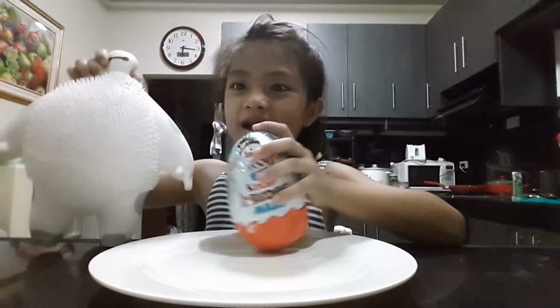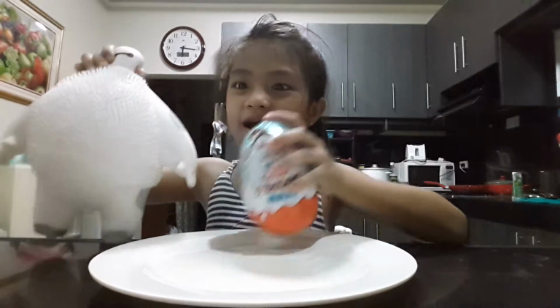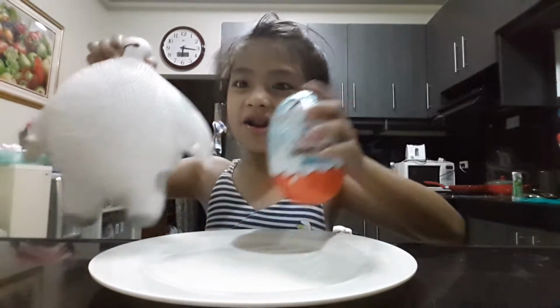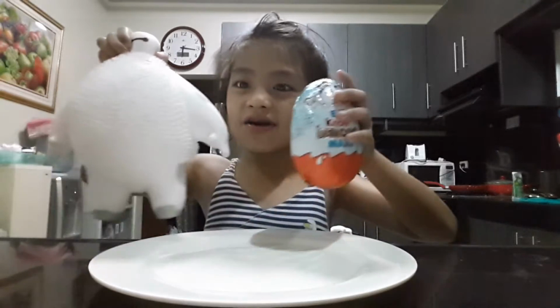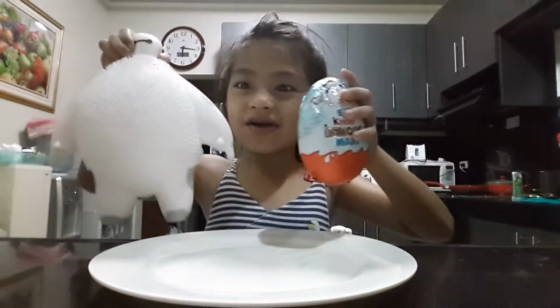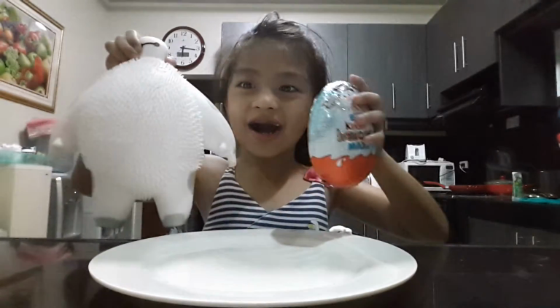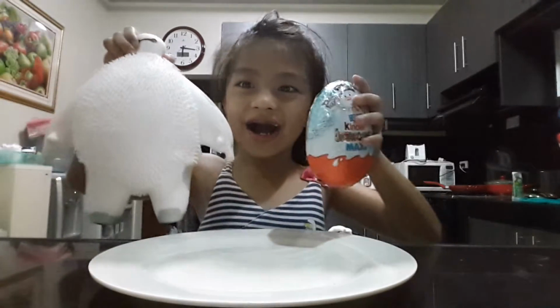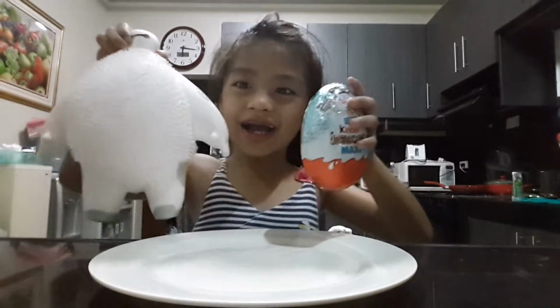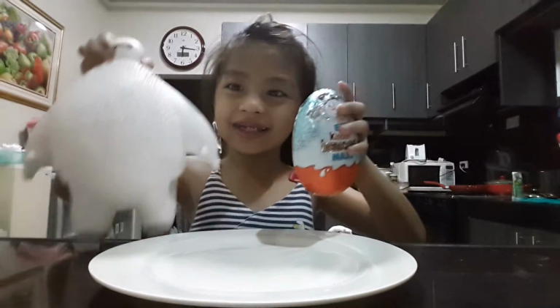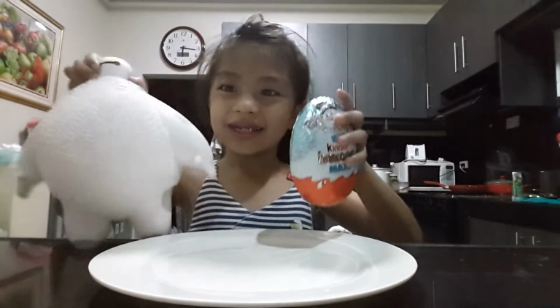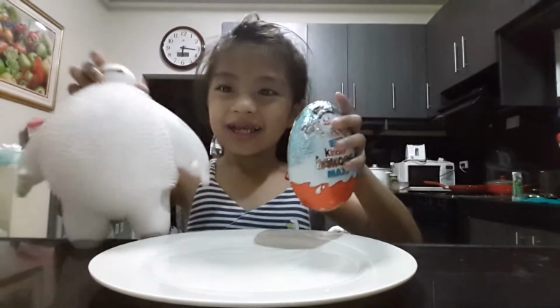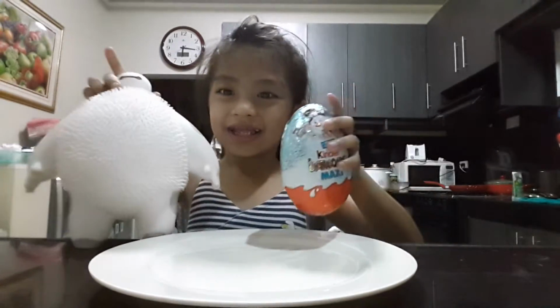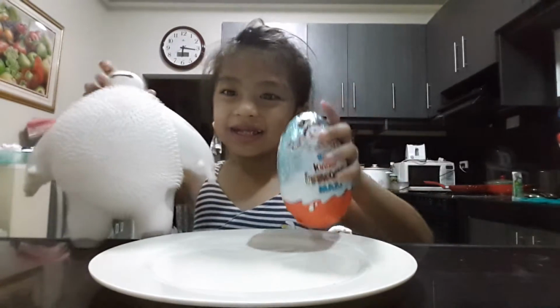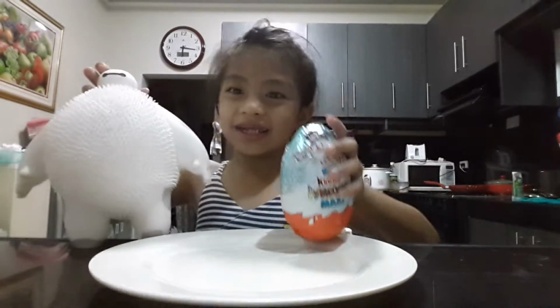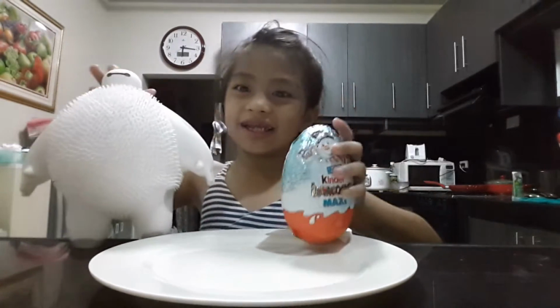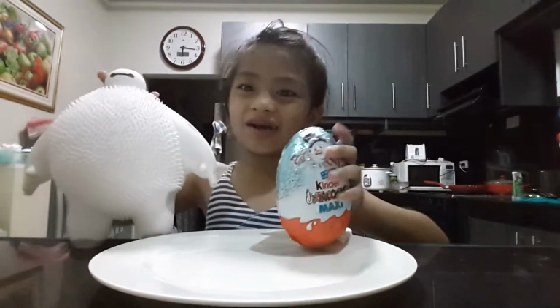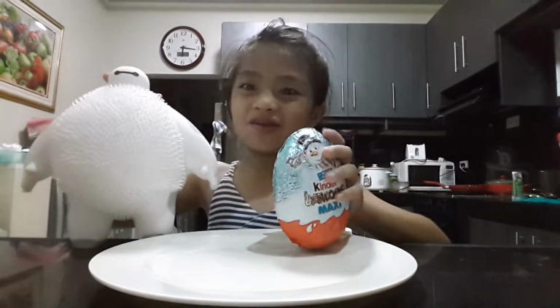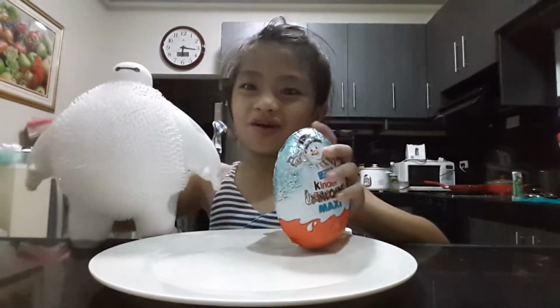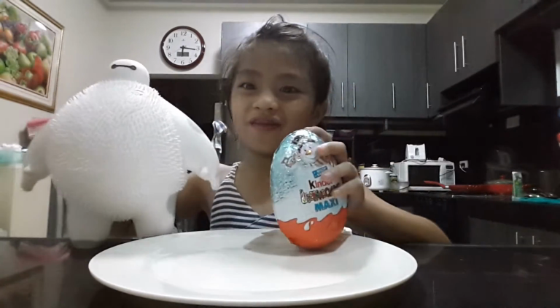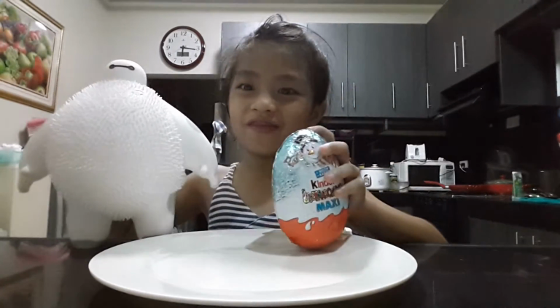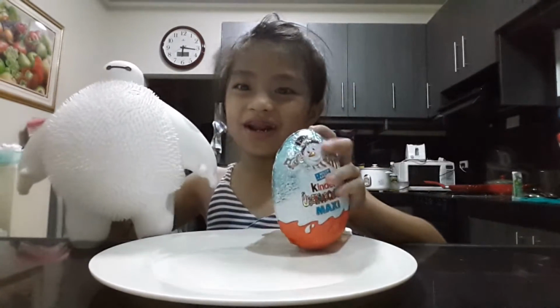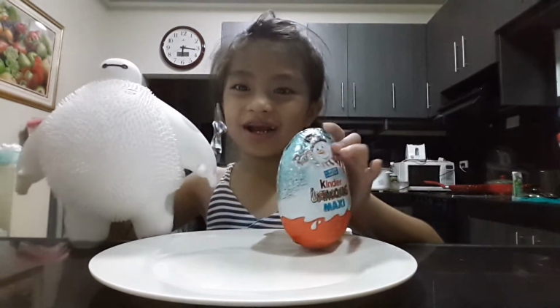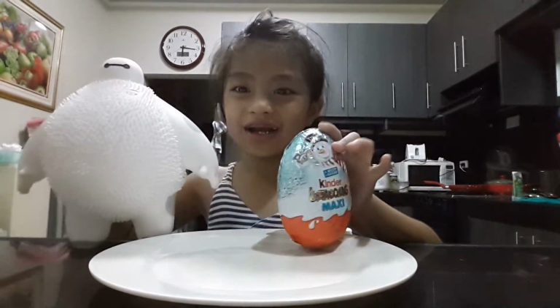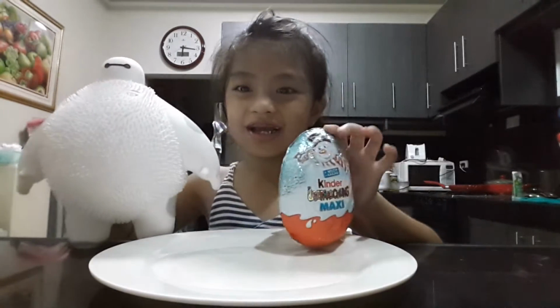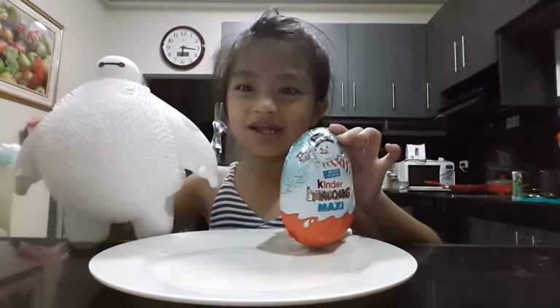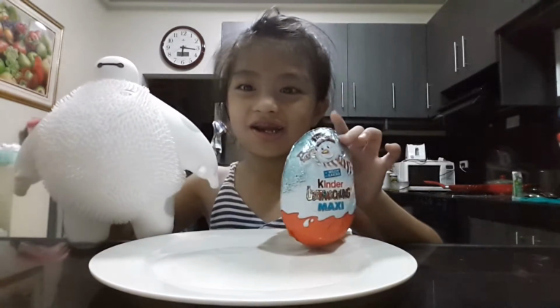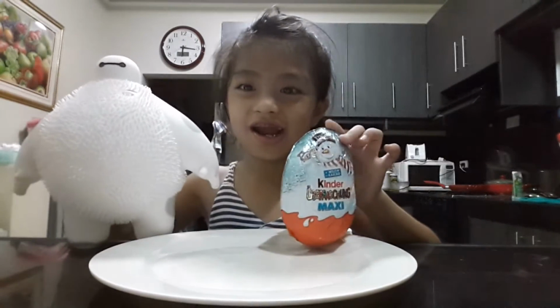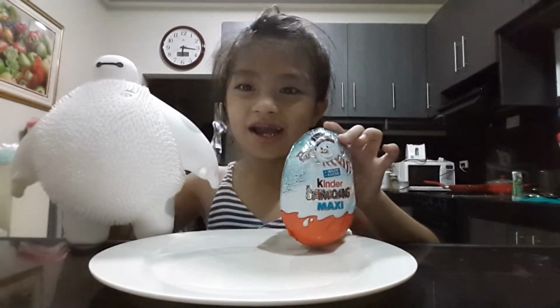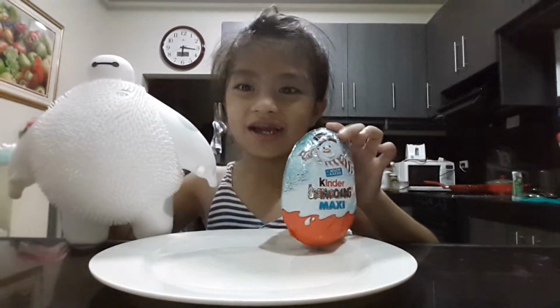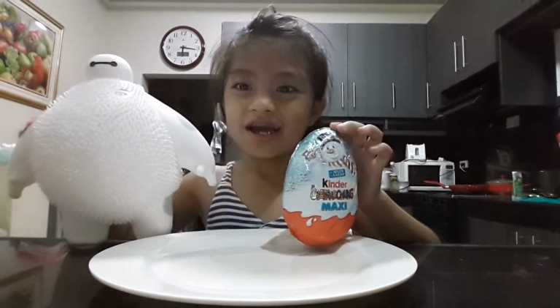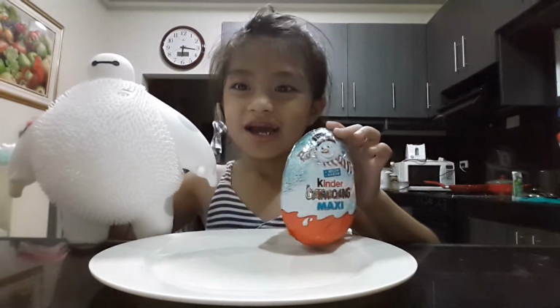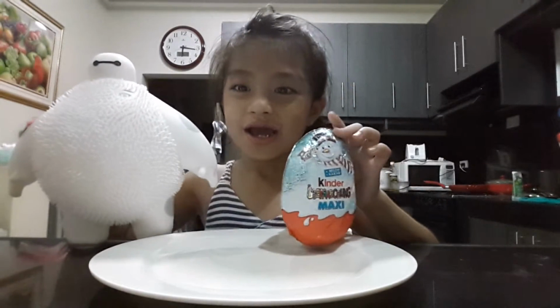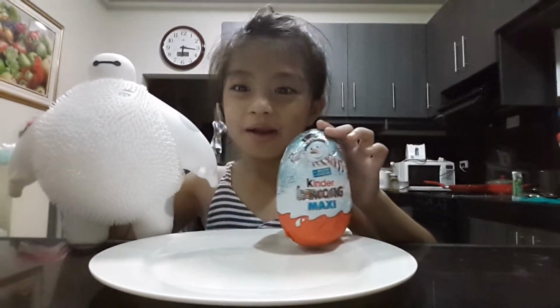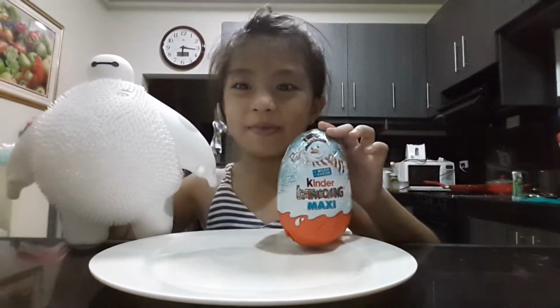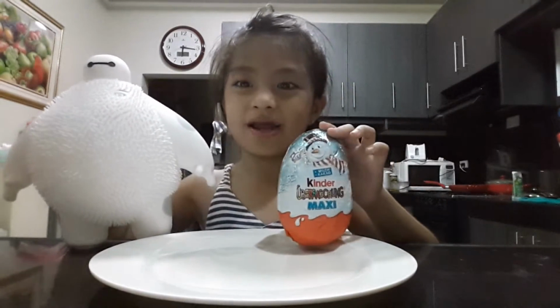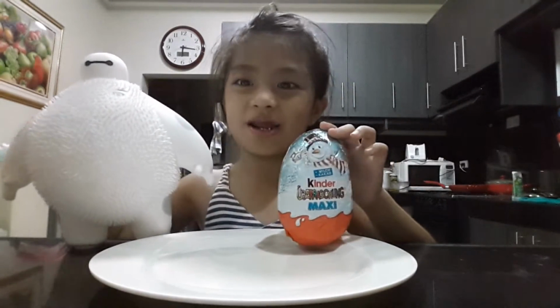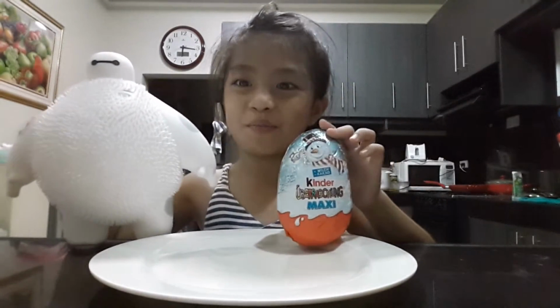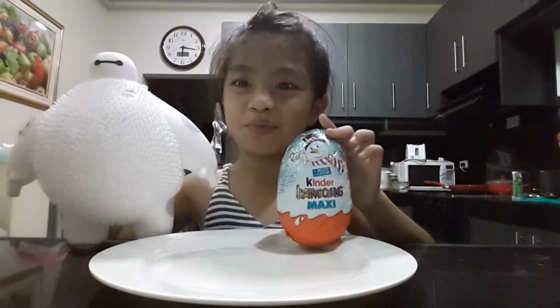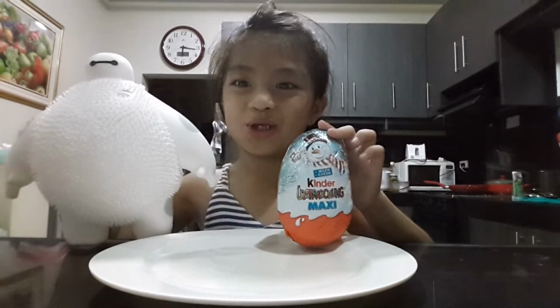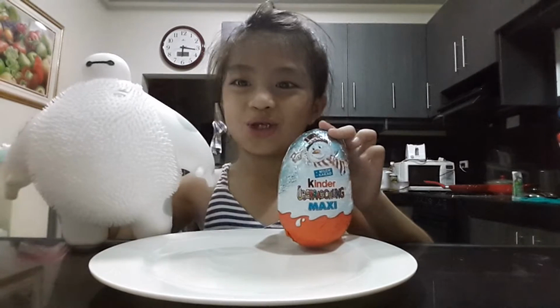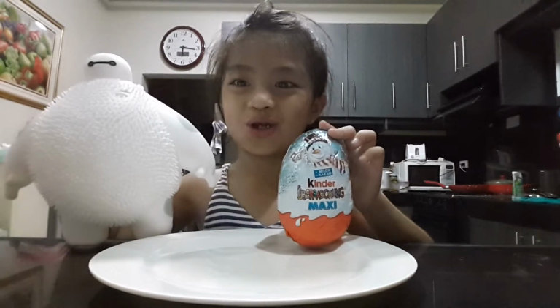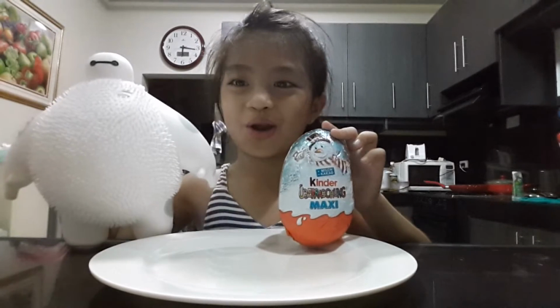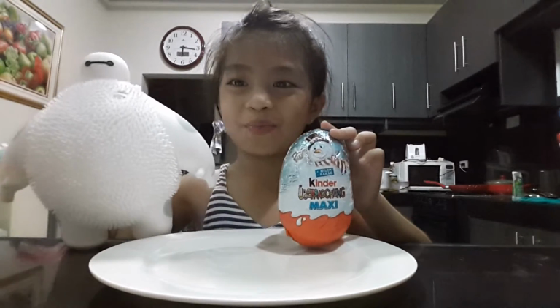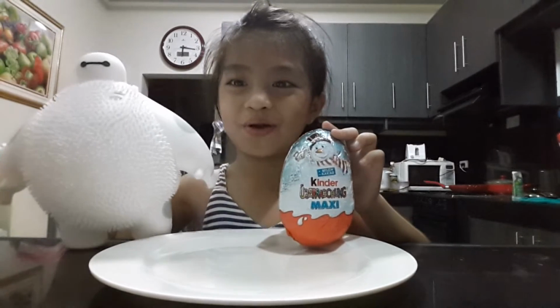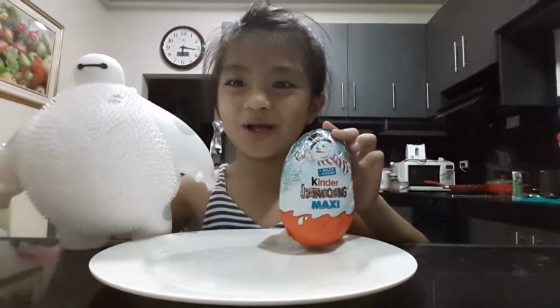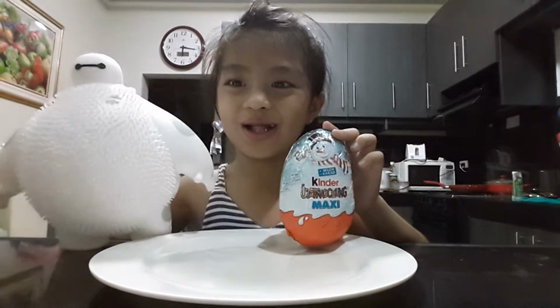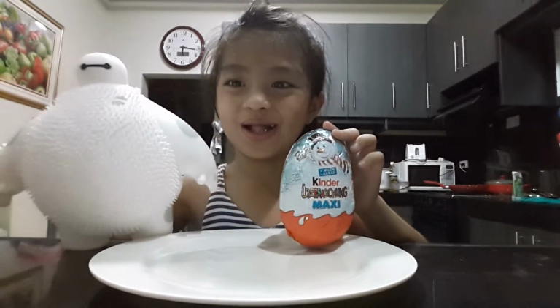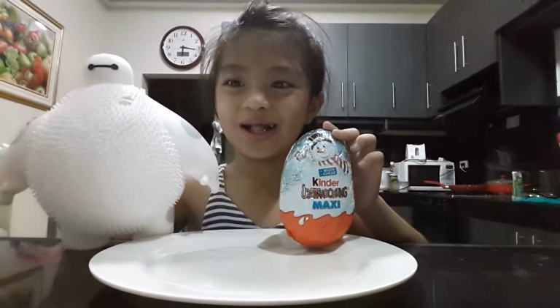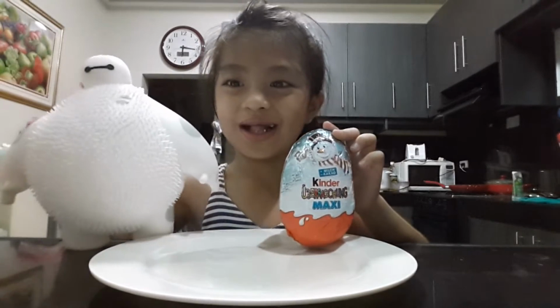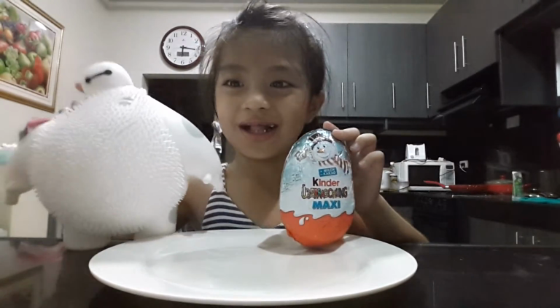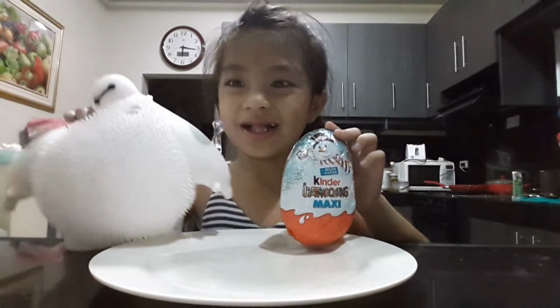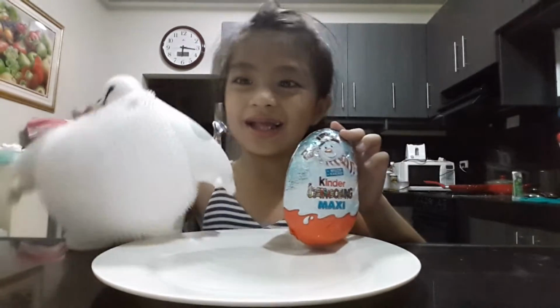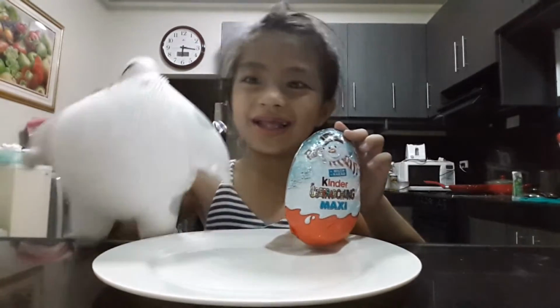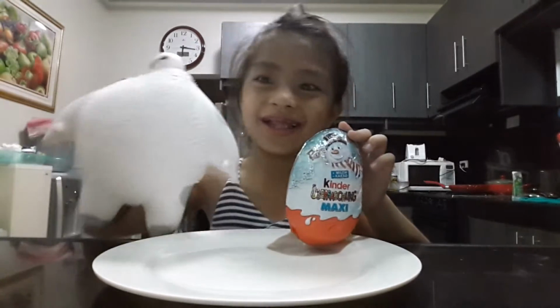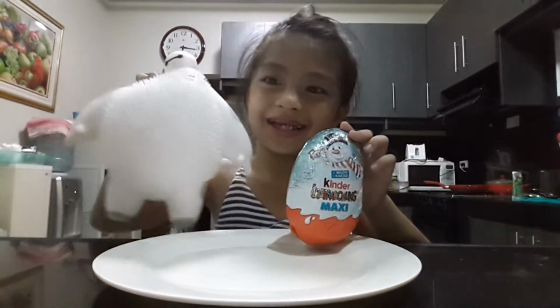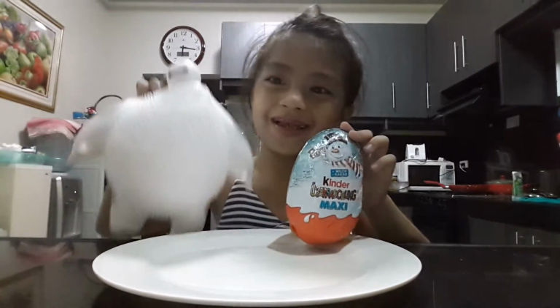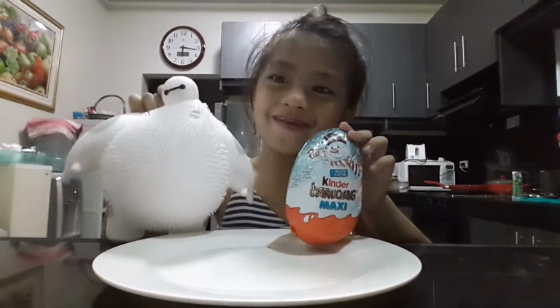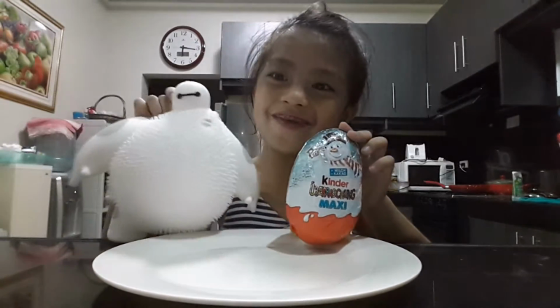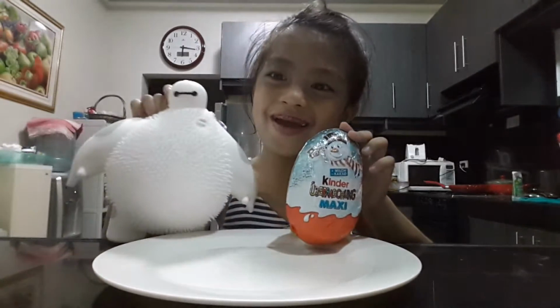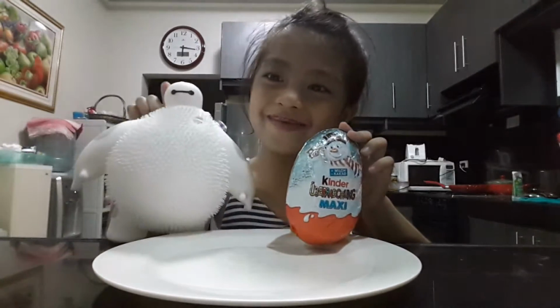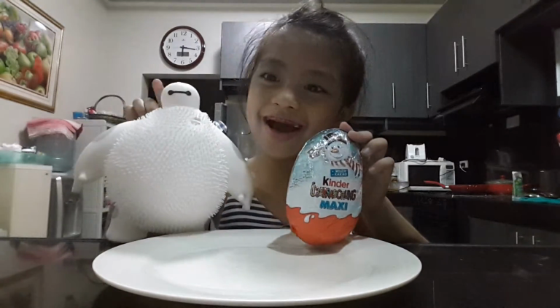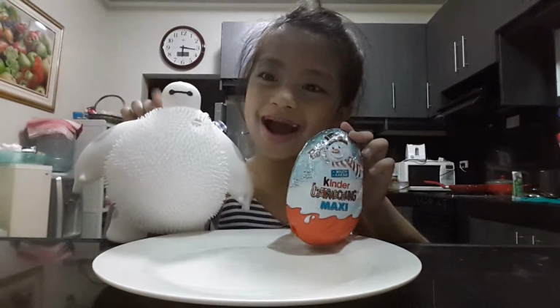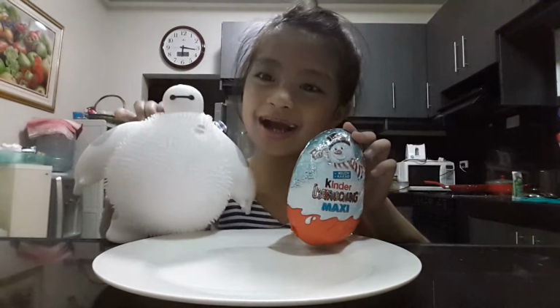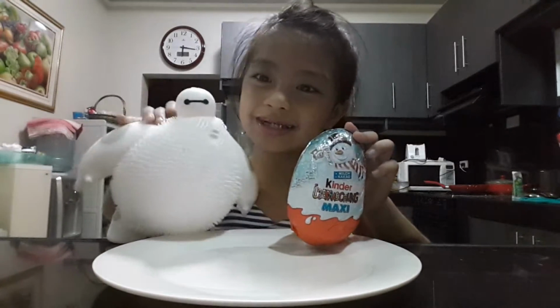Hello guys! This is how to open a Kinder Egg. My name is Charmel and this is a Daymax.